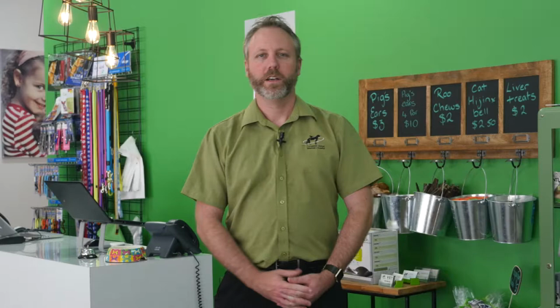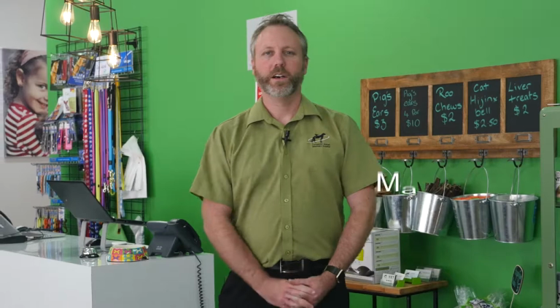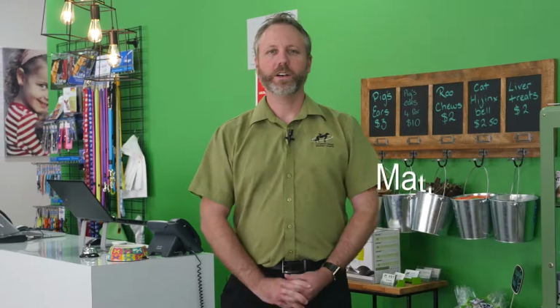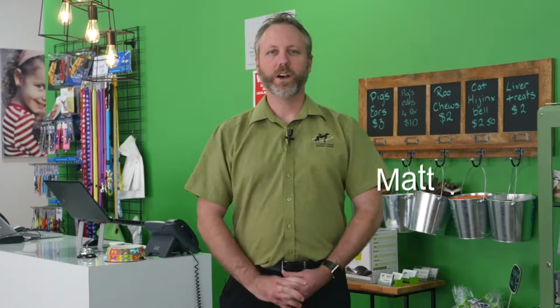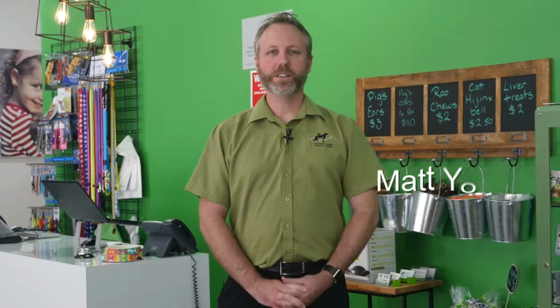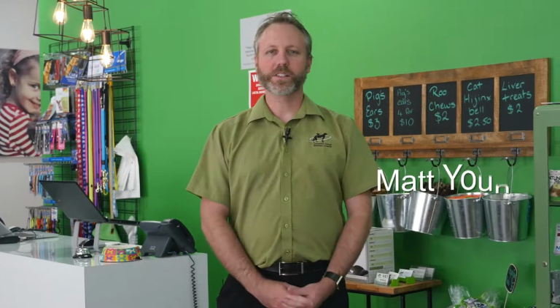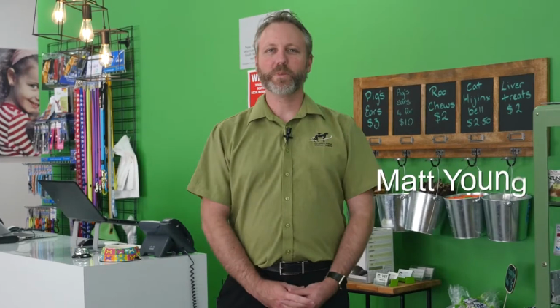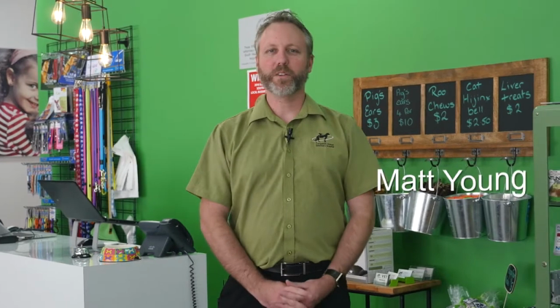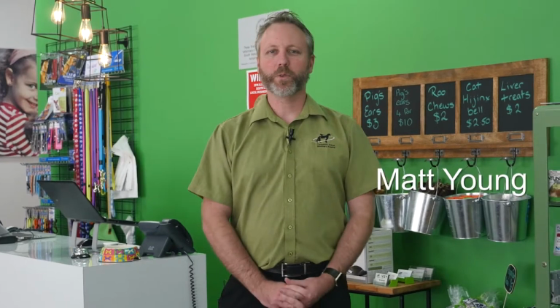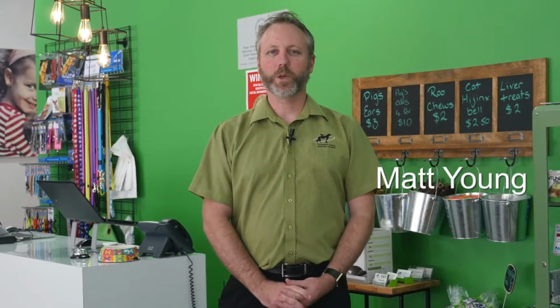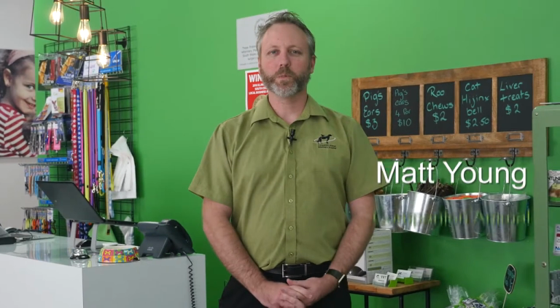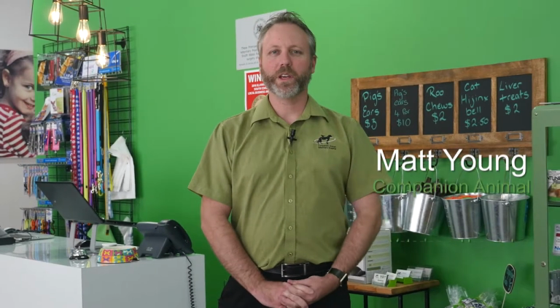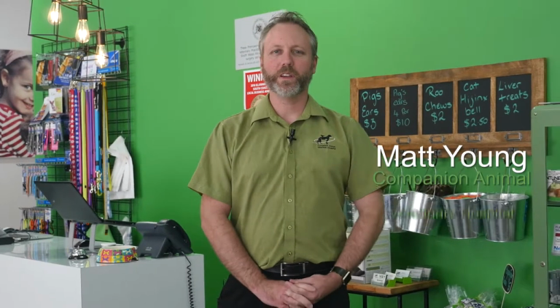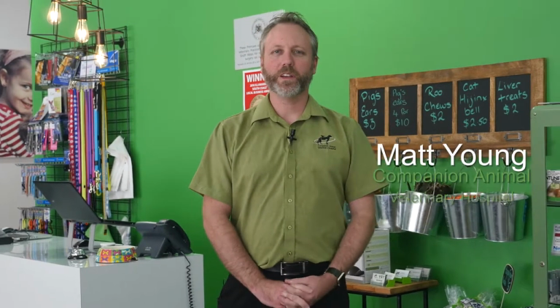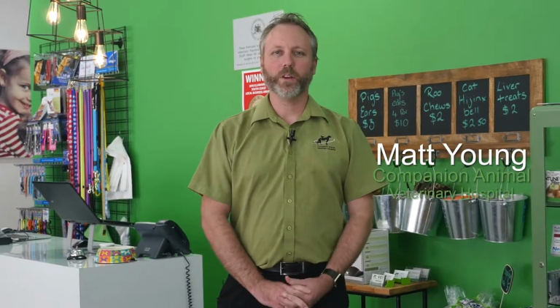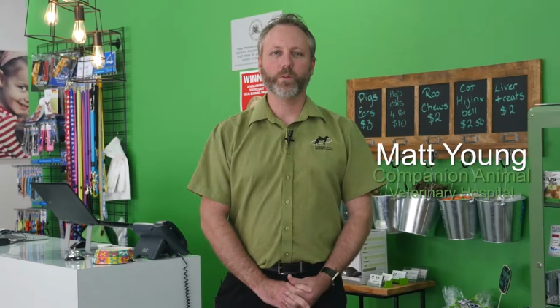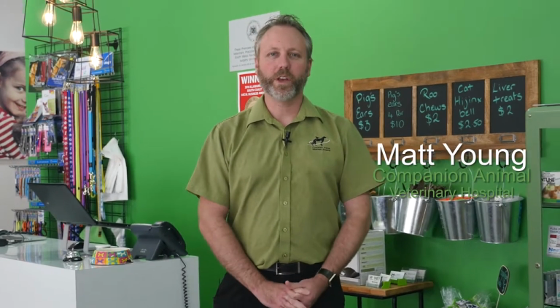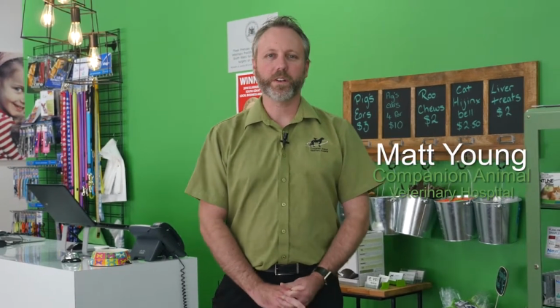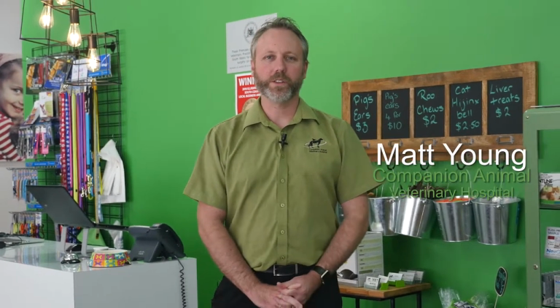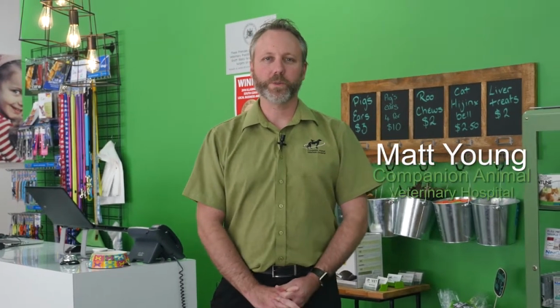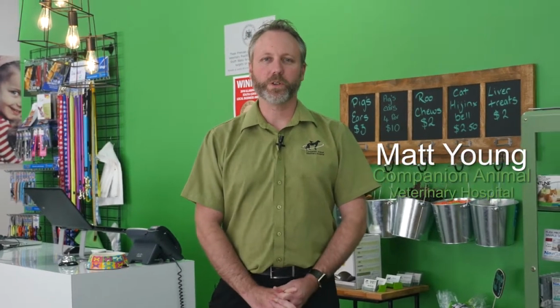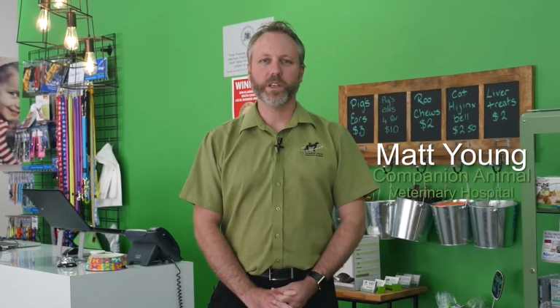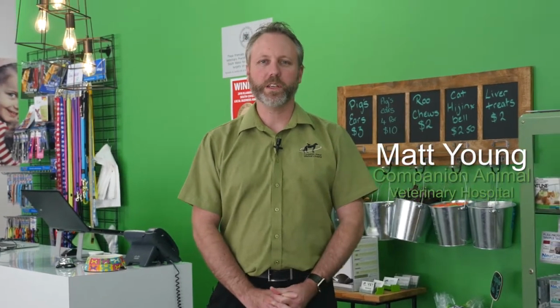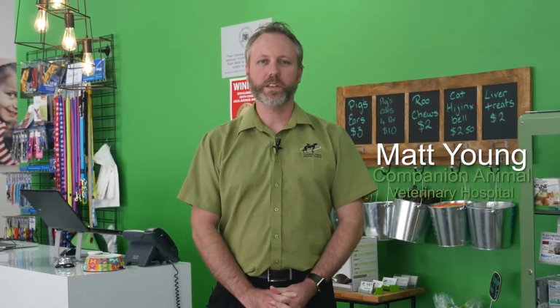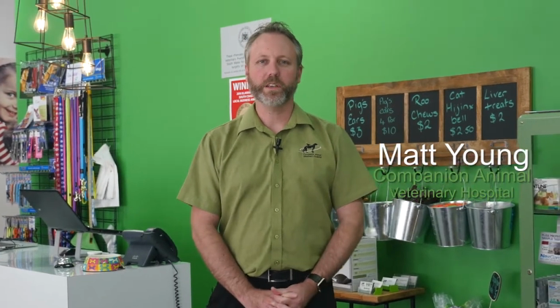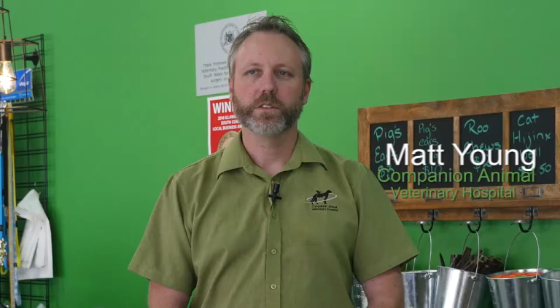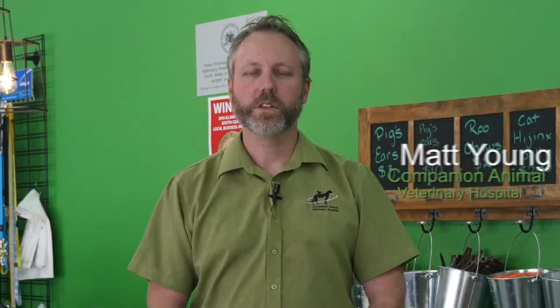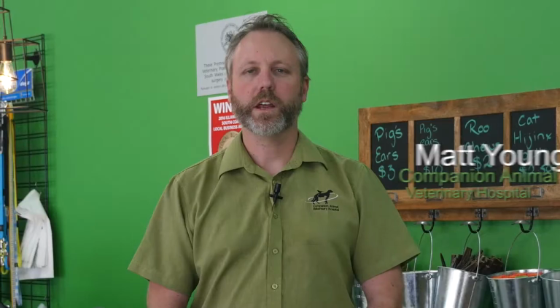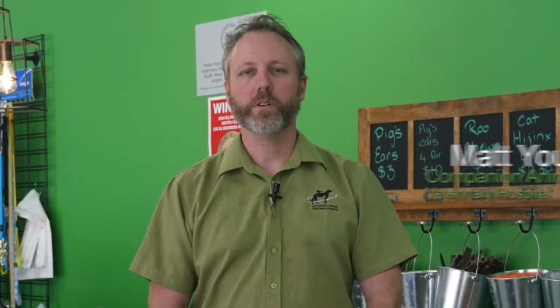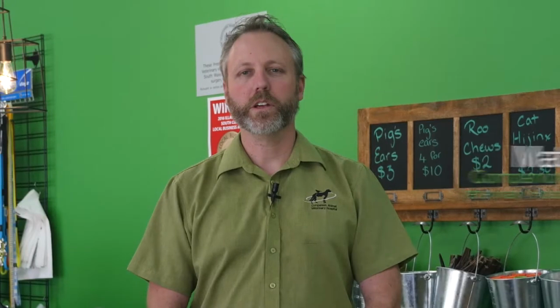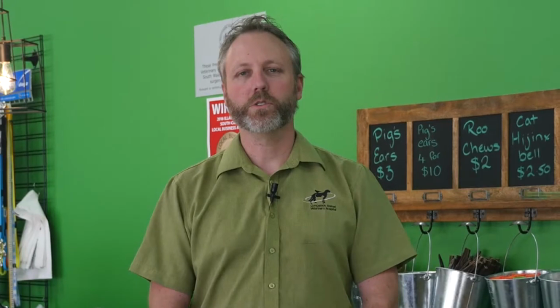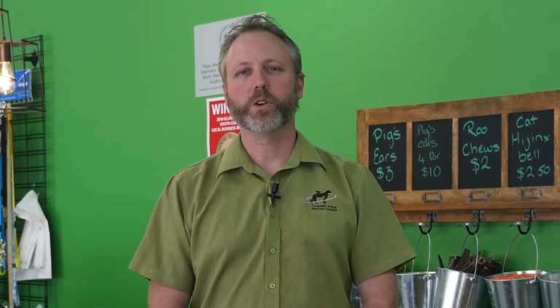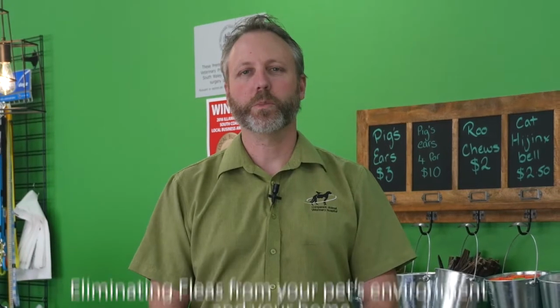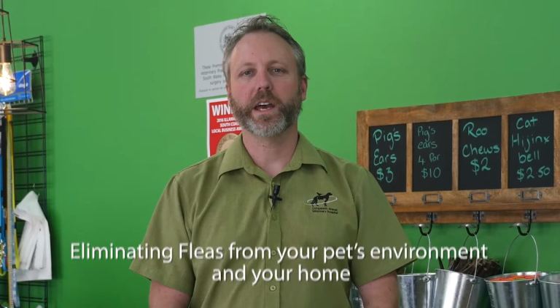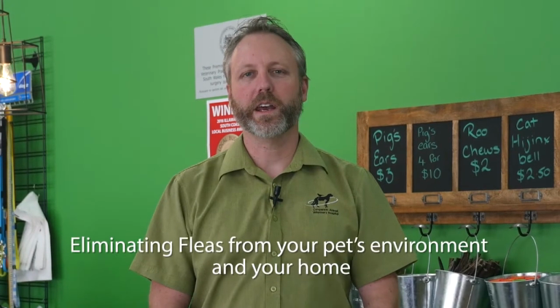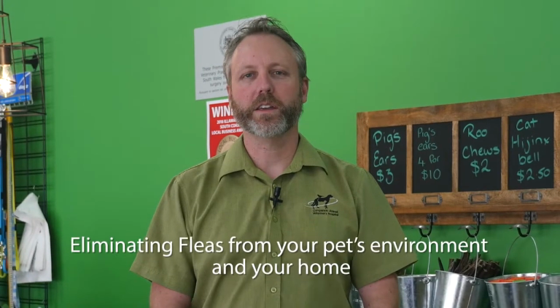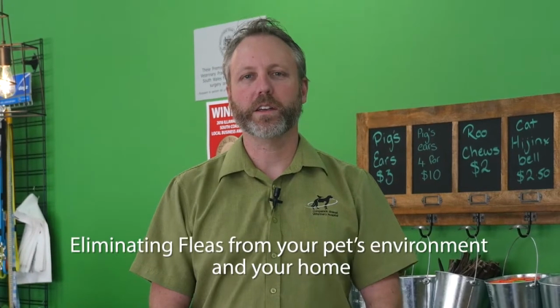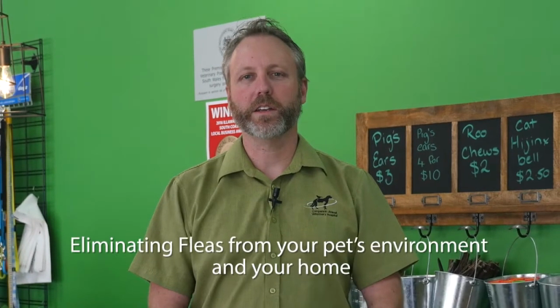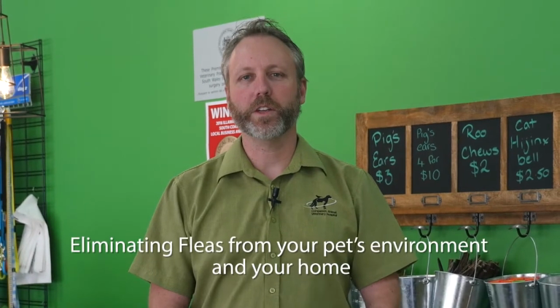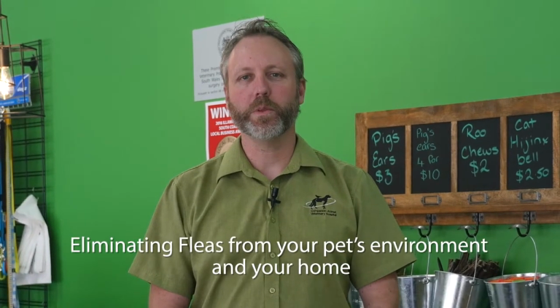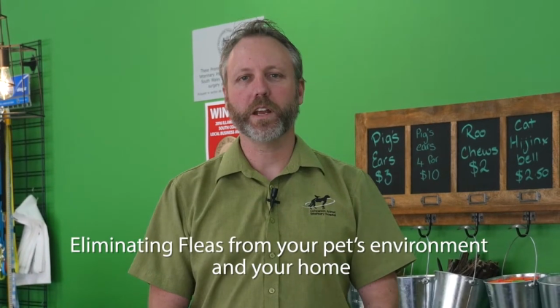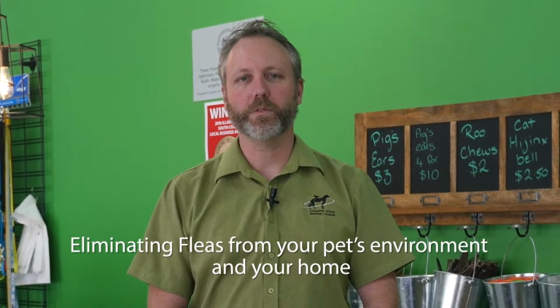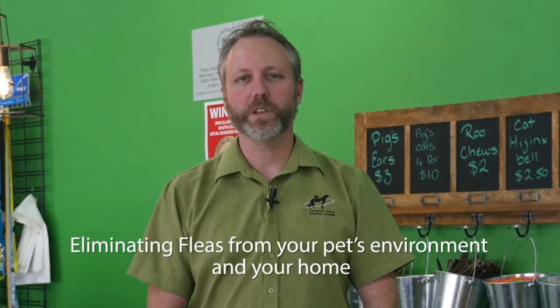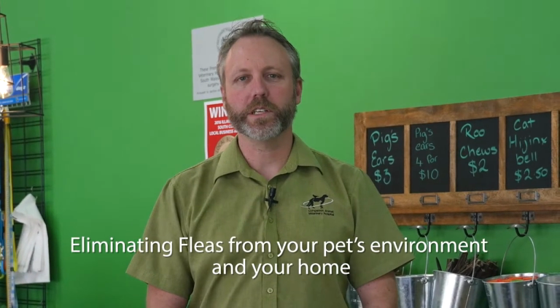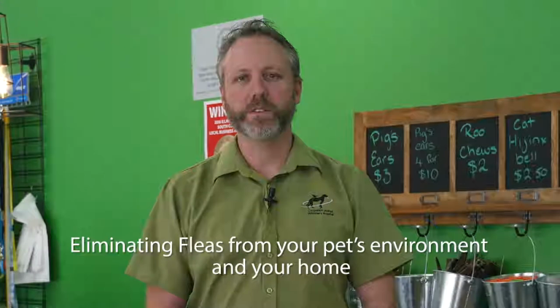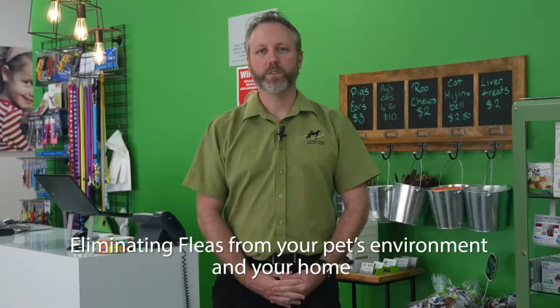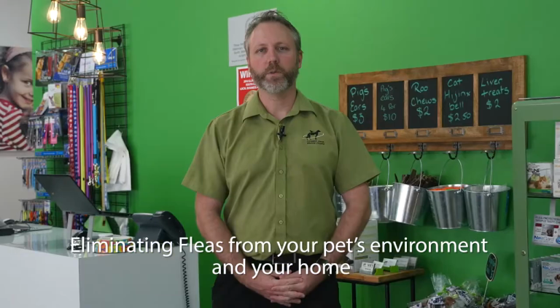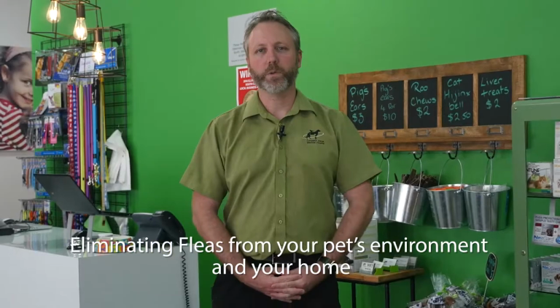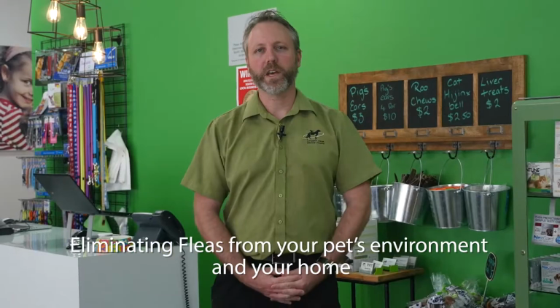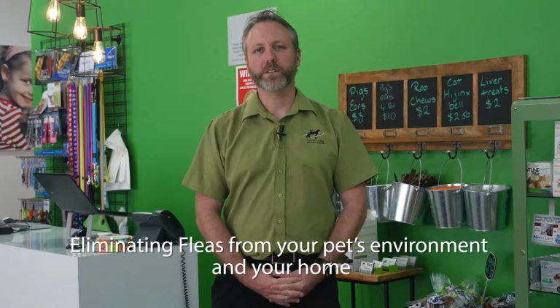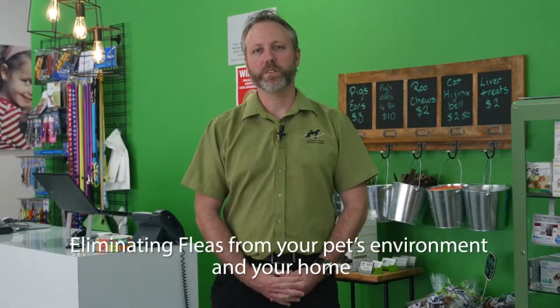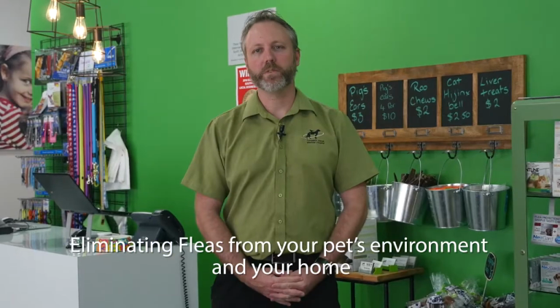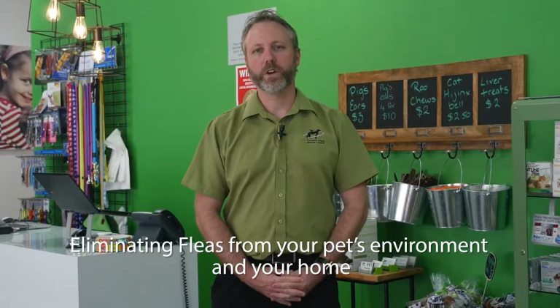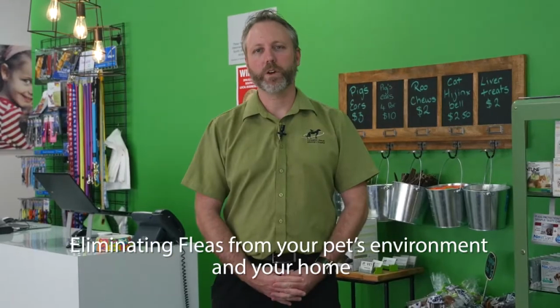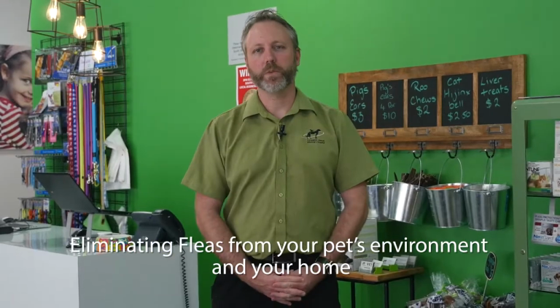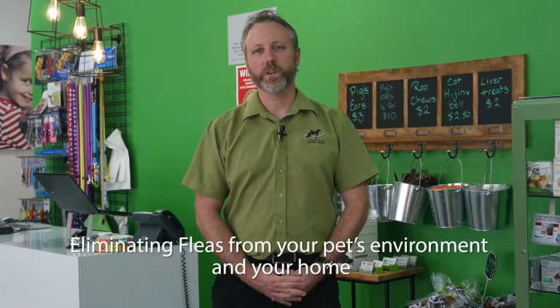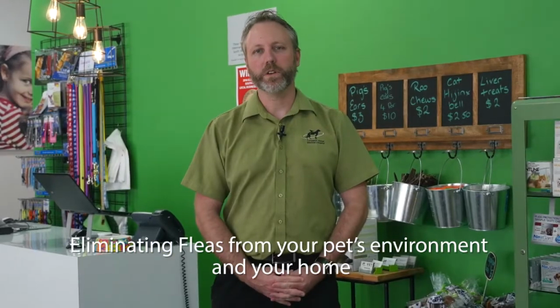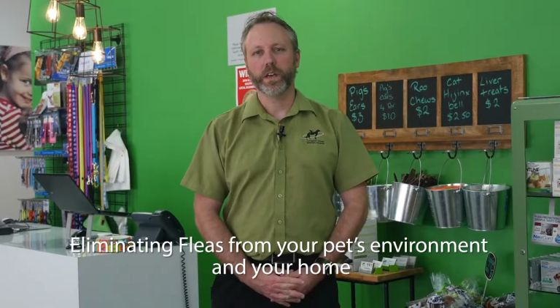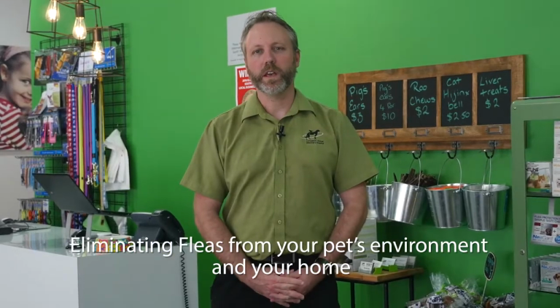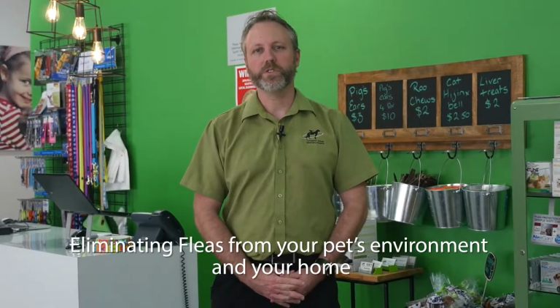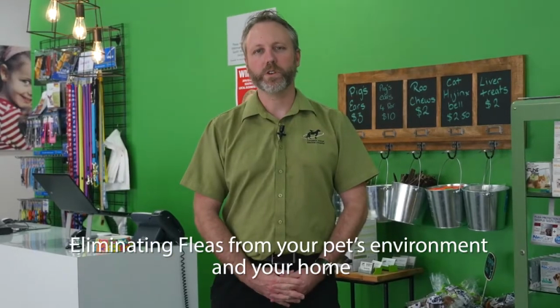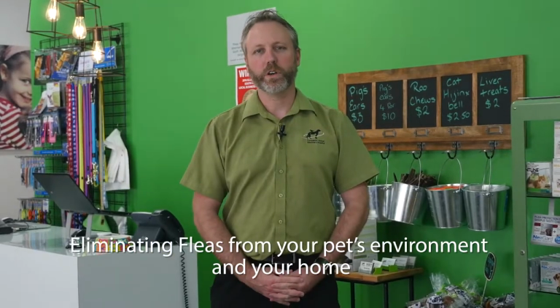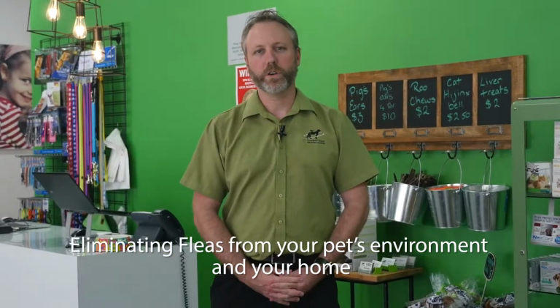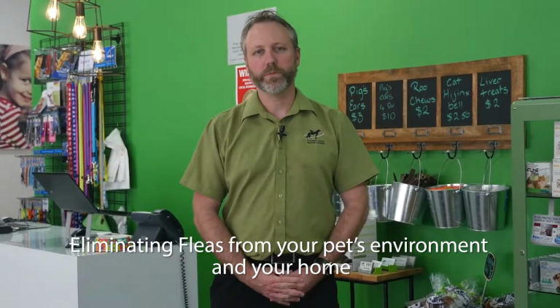Hi guys, it's Matt from Companion Animal Vet Hospital here. Today I'm going to talk about how you can eliminate fleas from your pet's environment and your home.